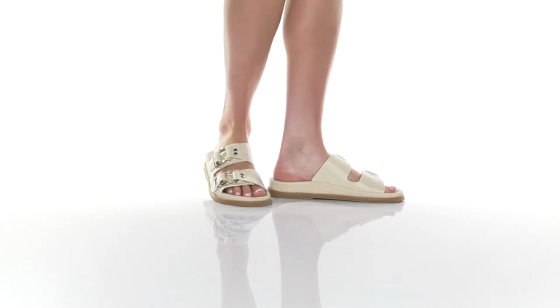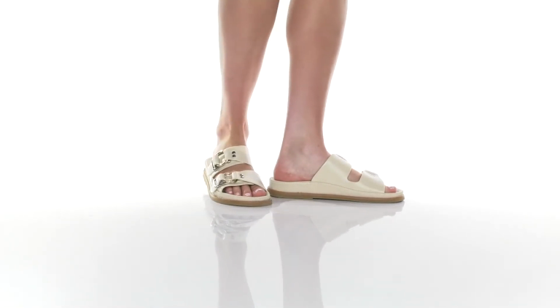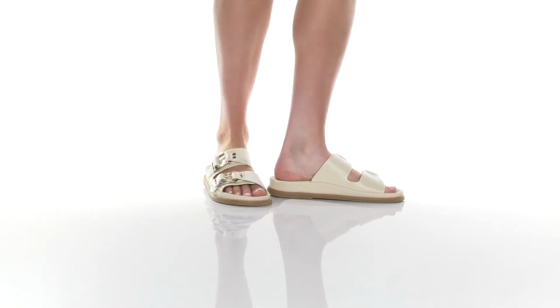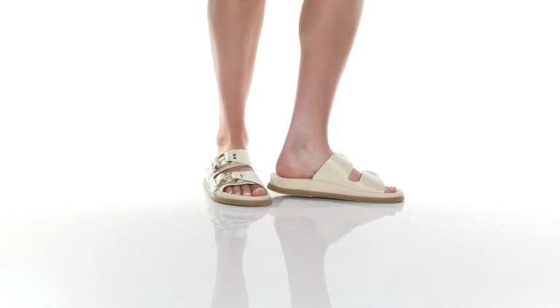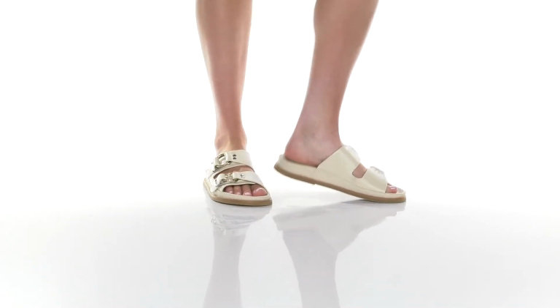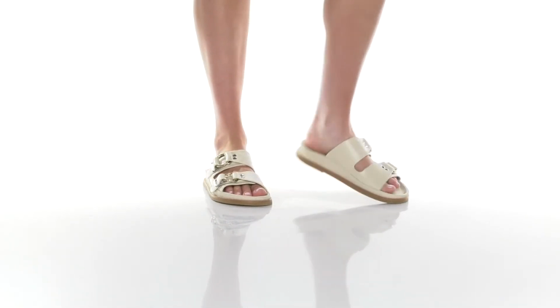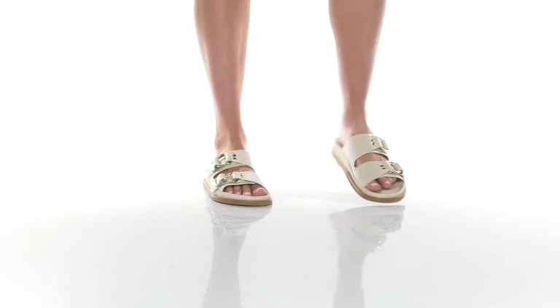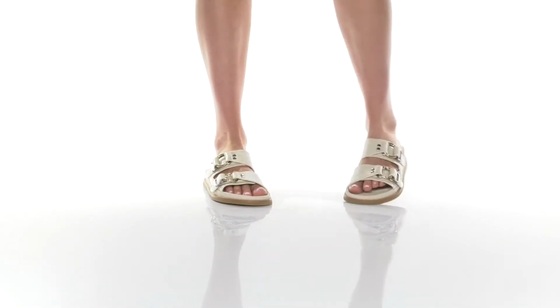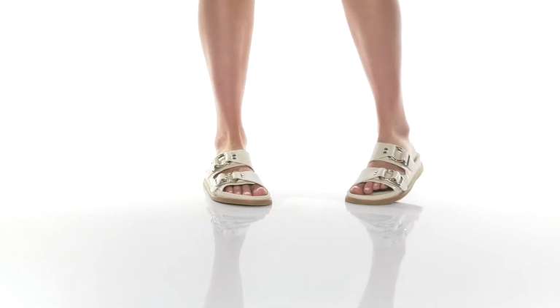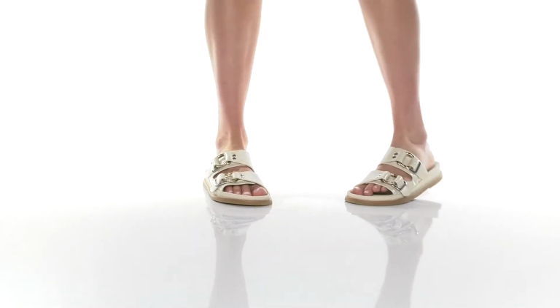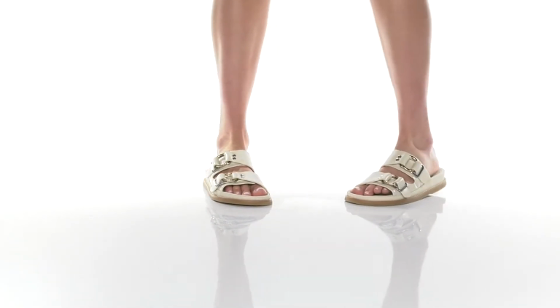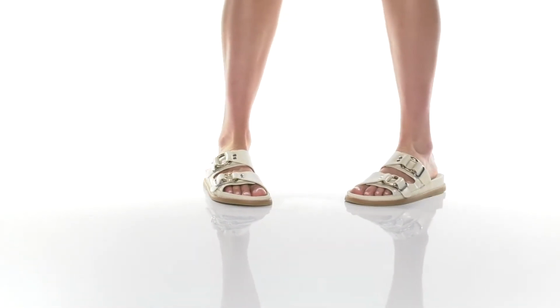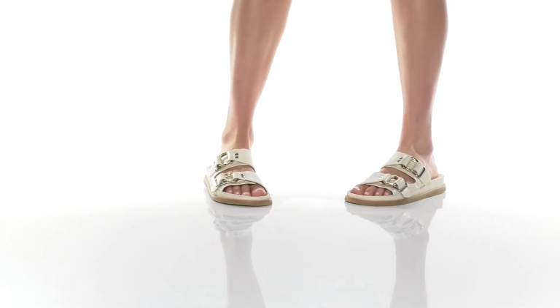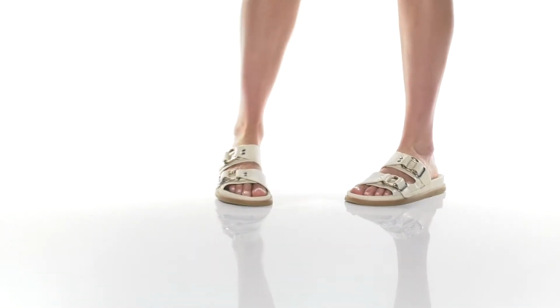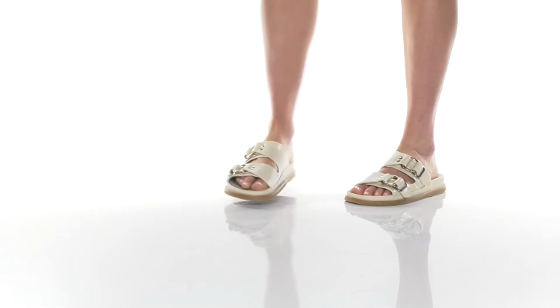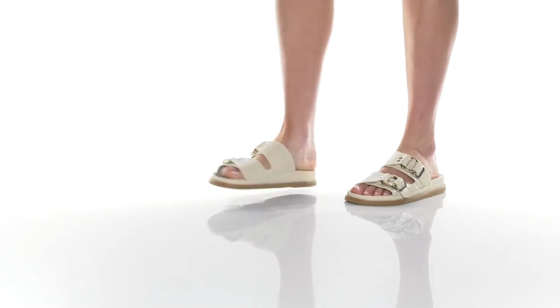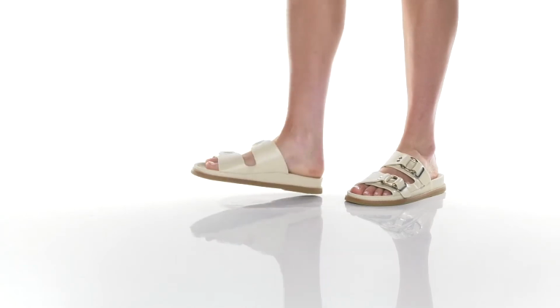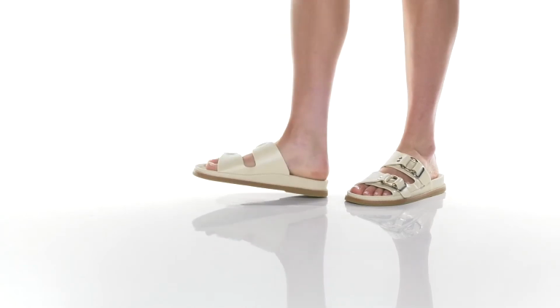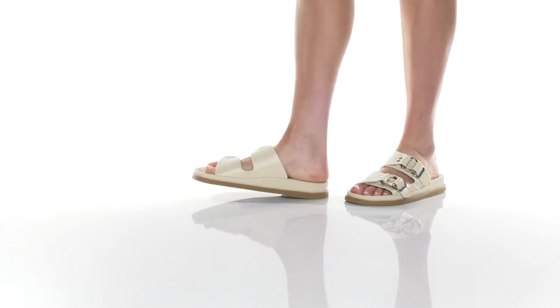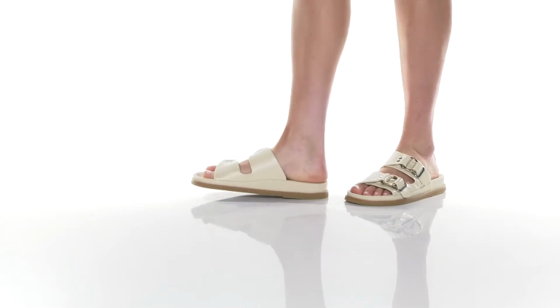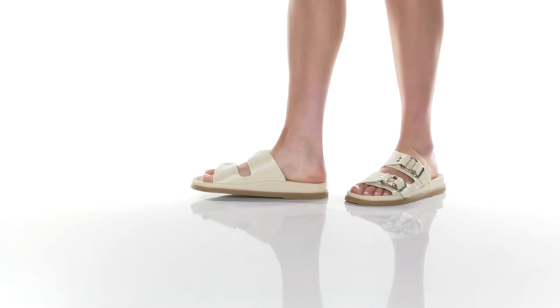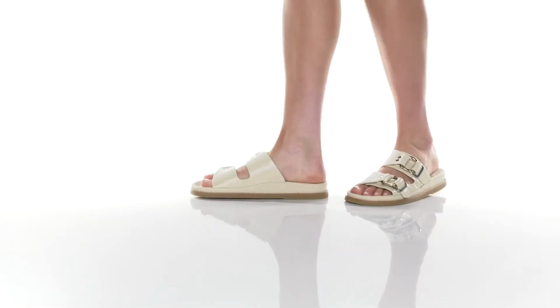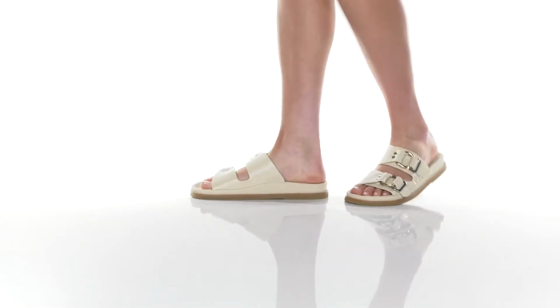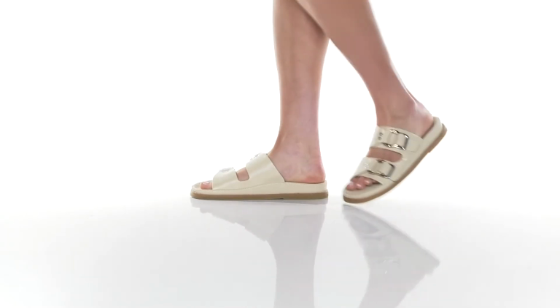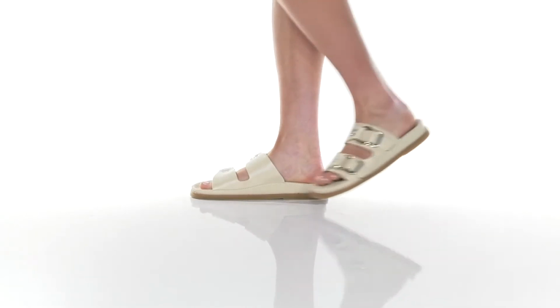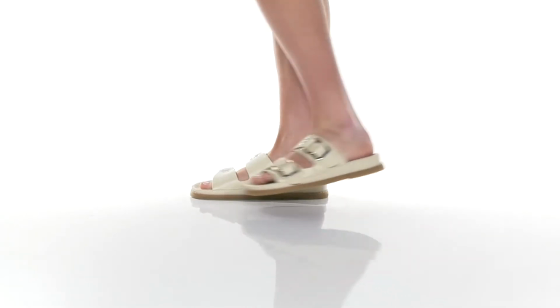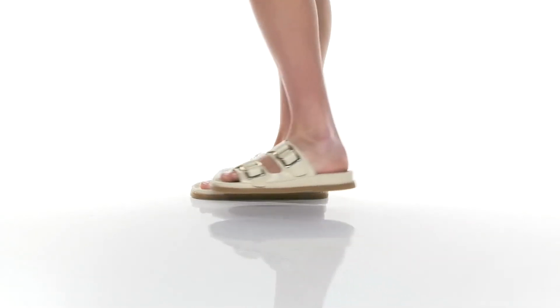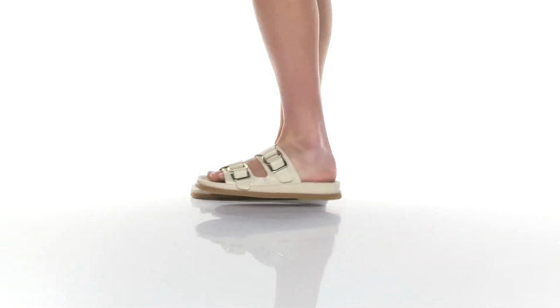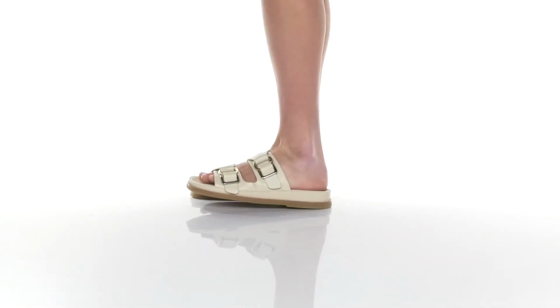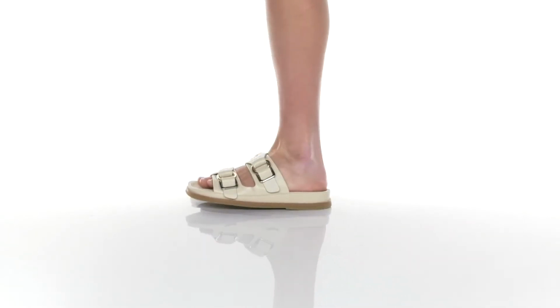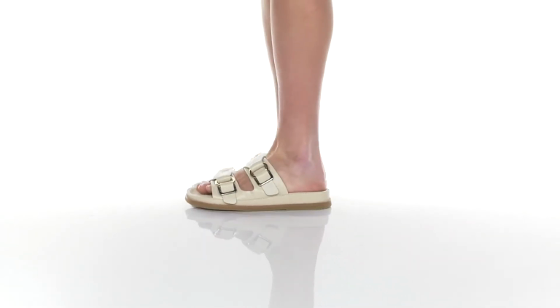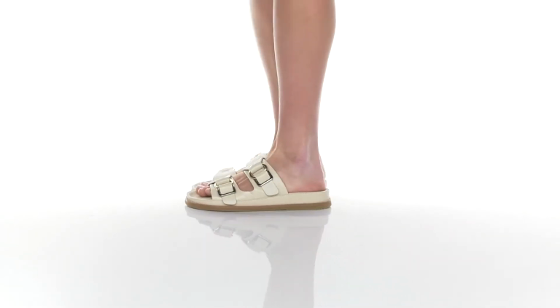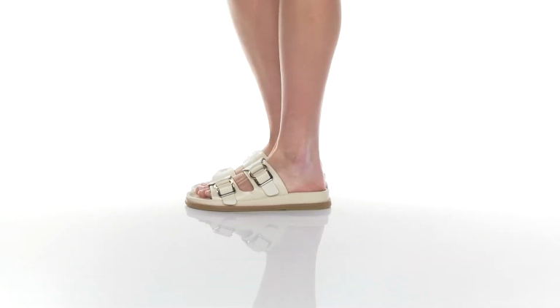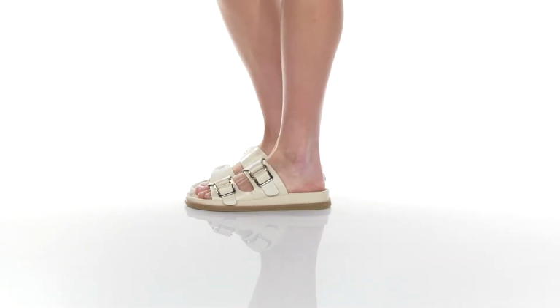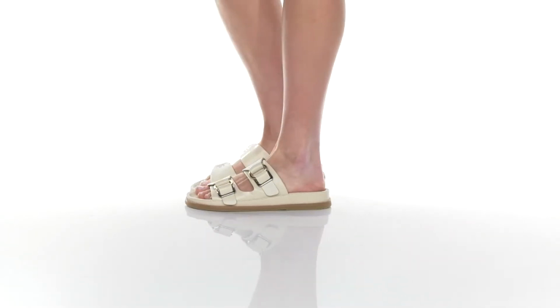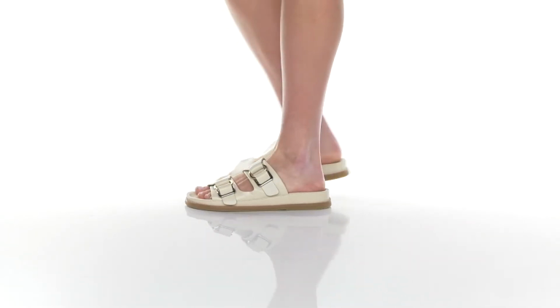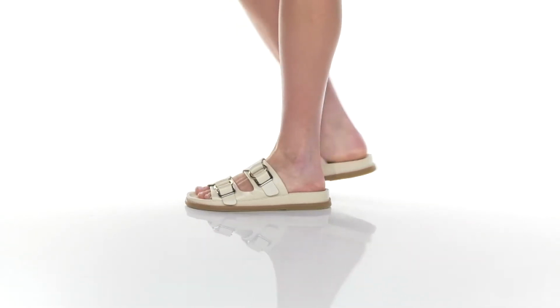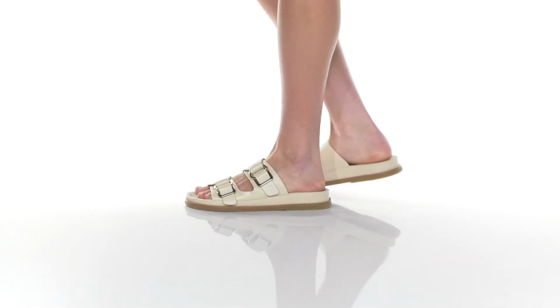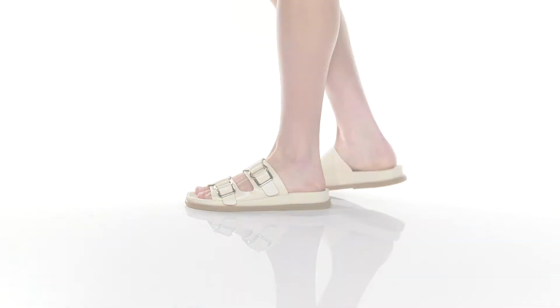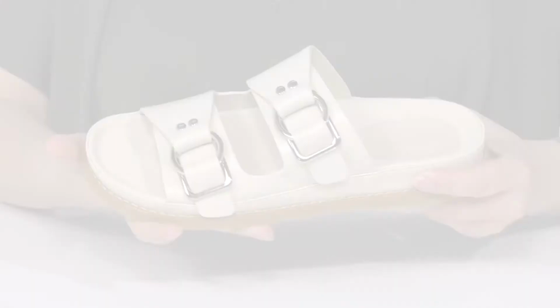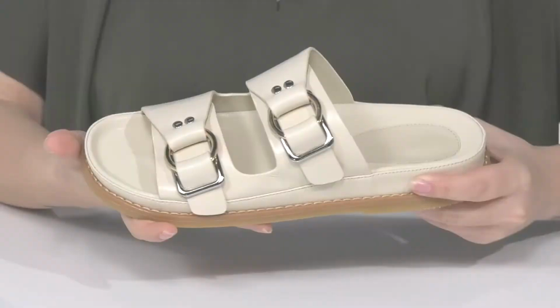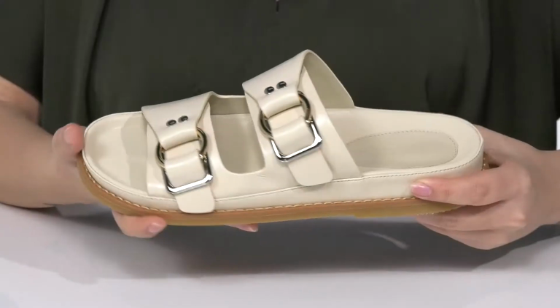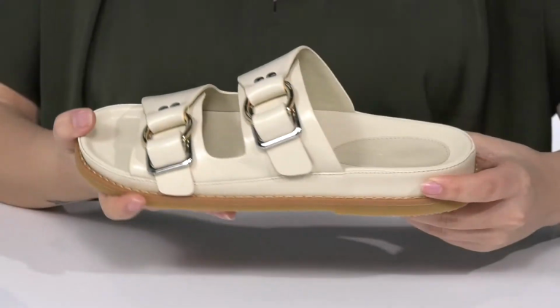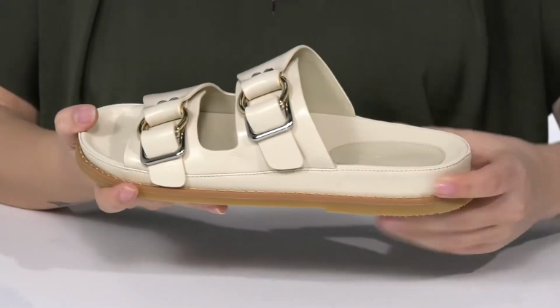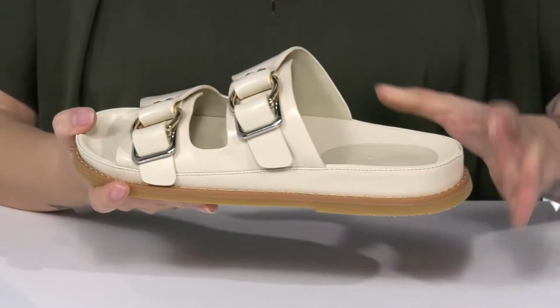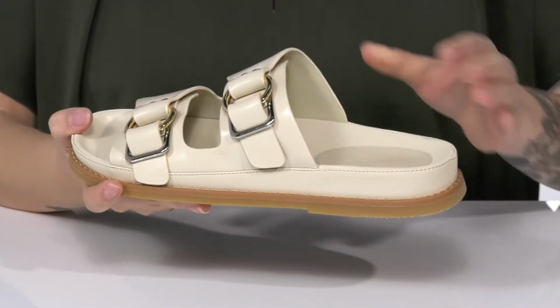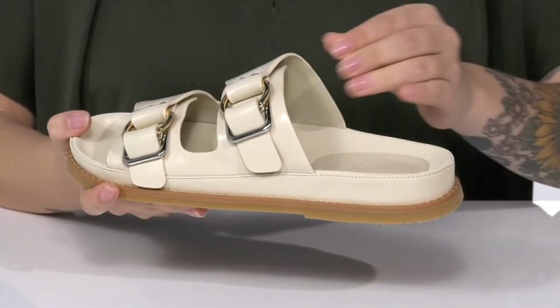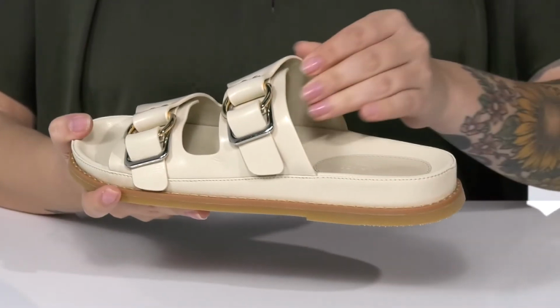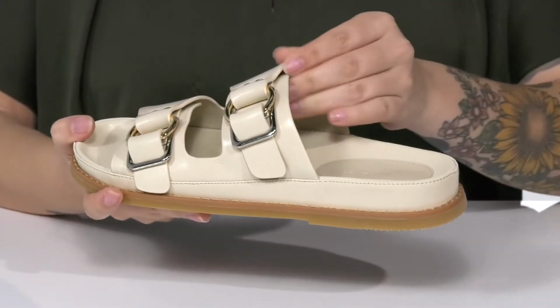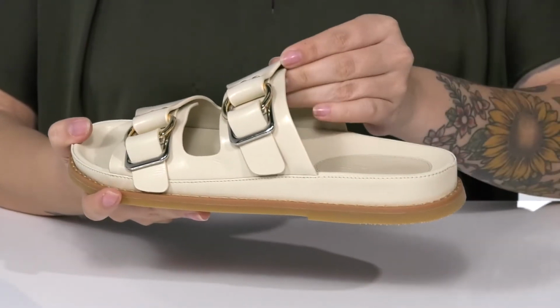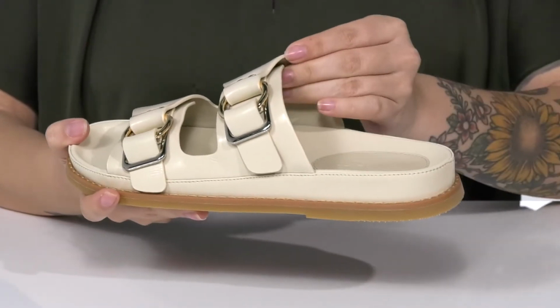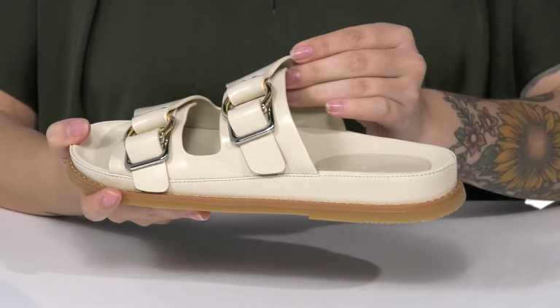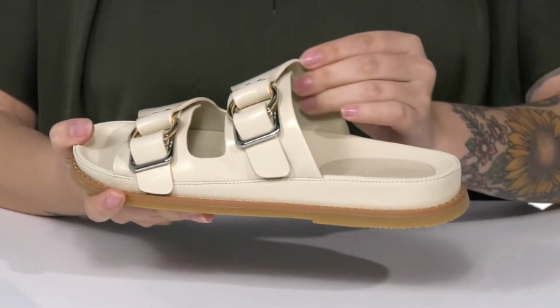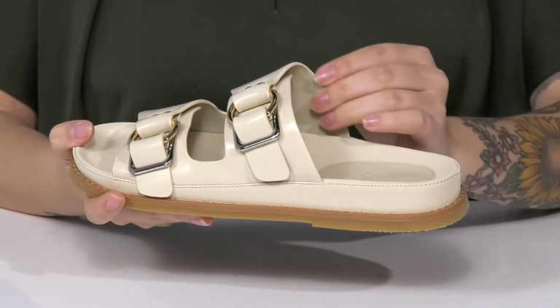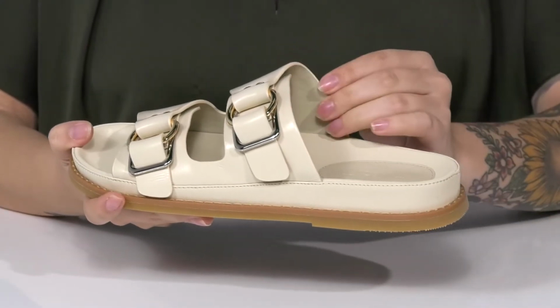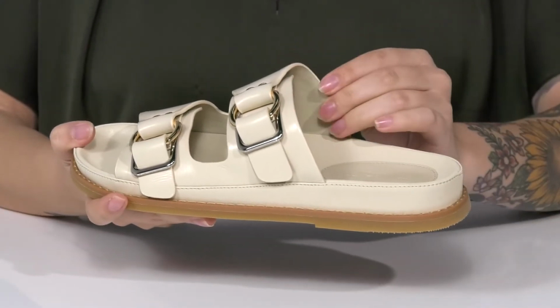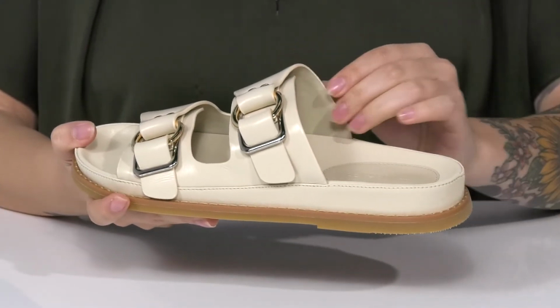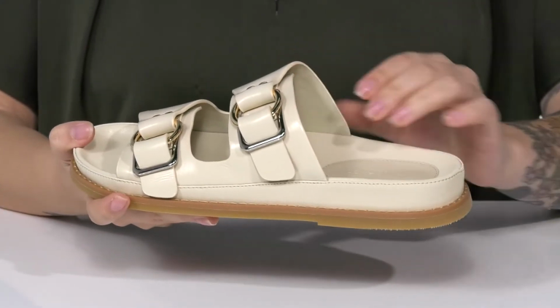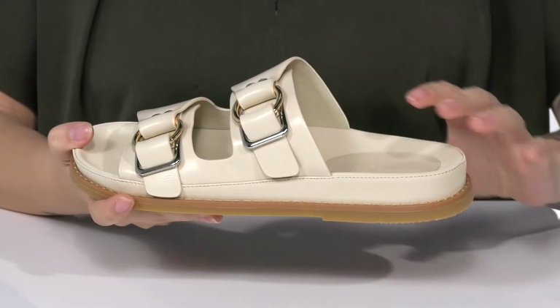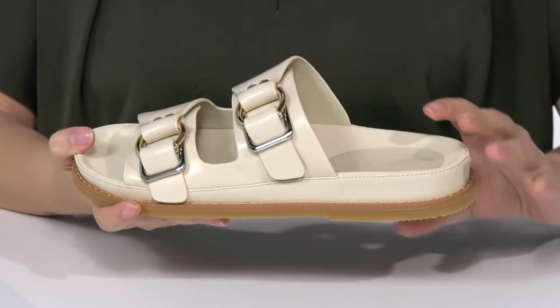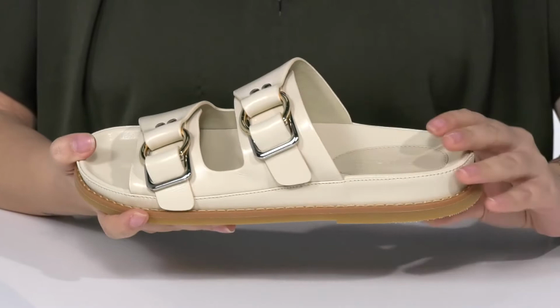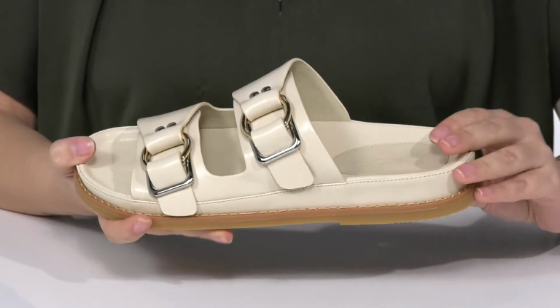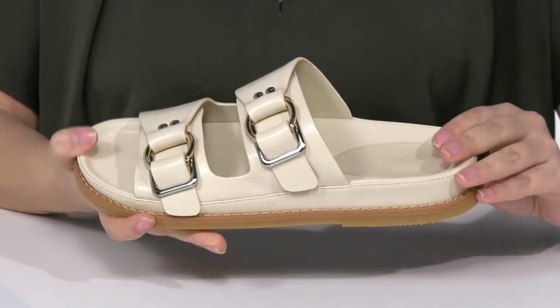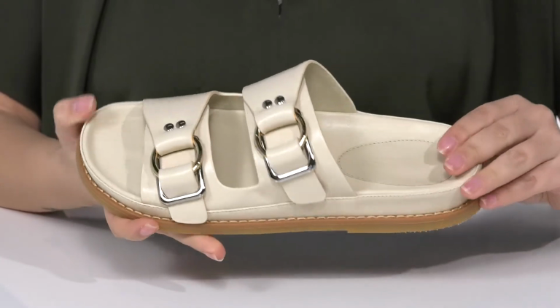These slides have a leather upper with metal hardware detailing on the side. There is a smooth leather inner lining.